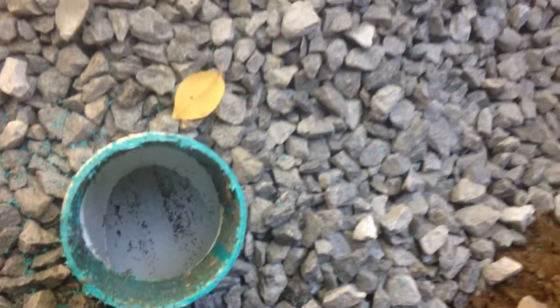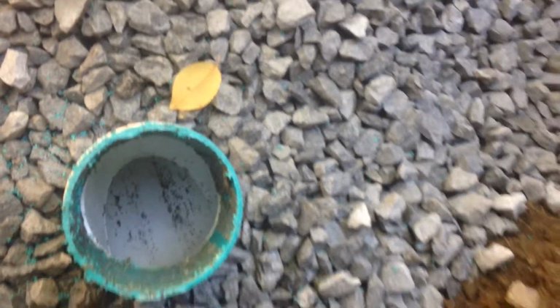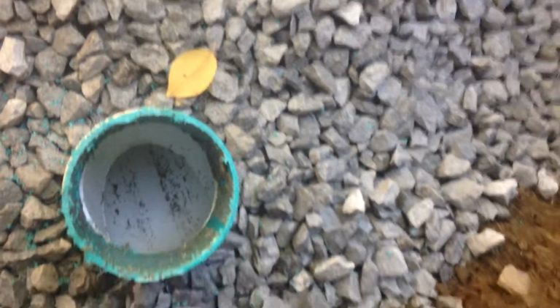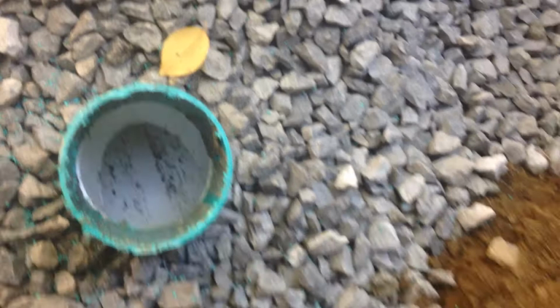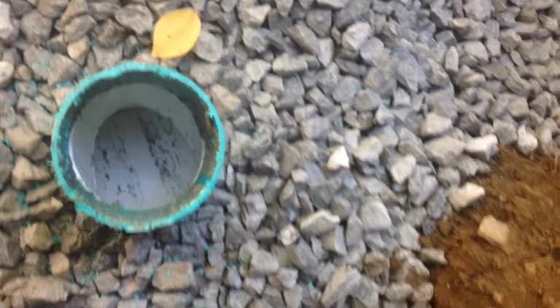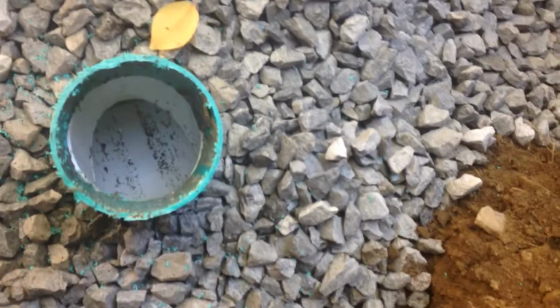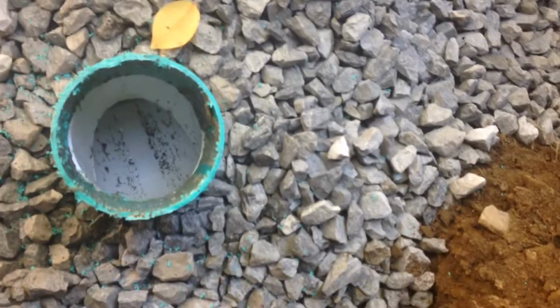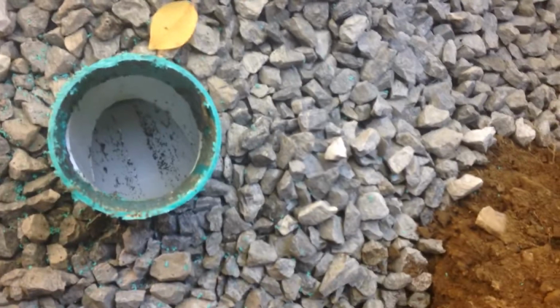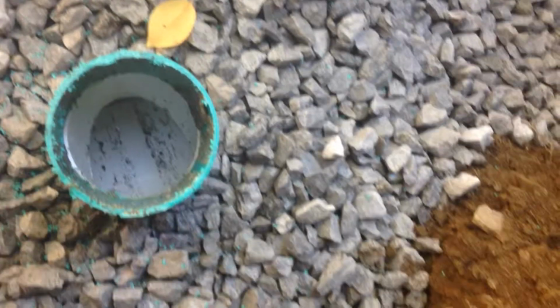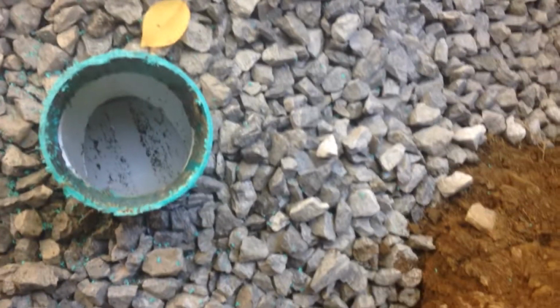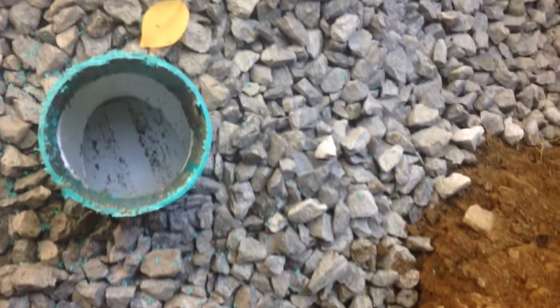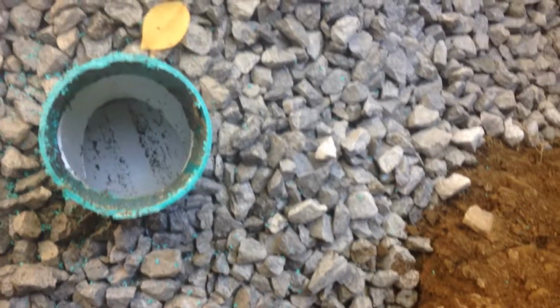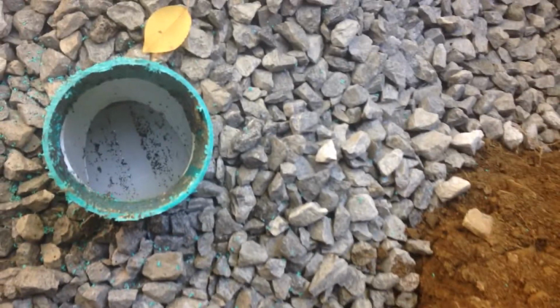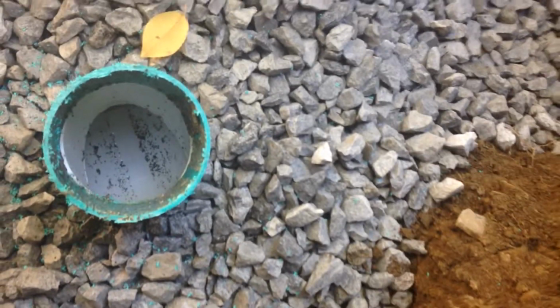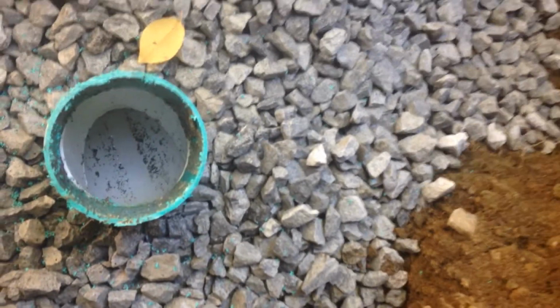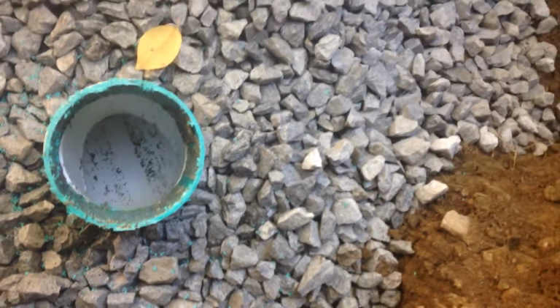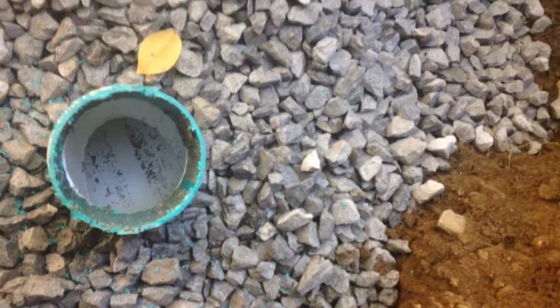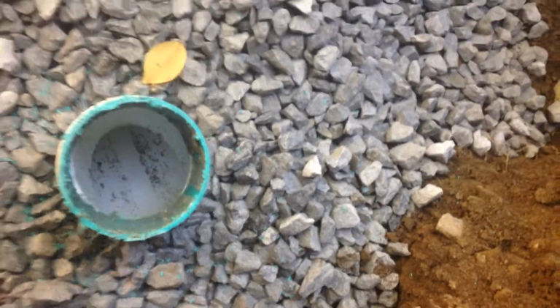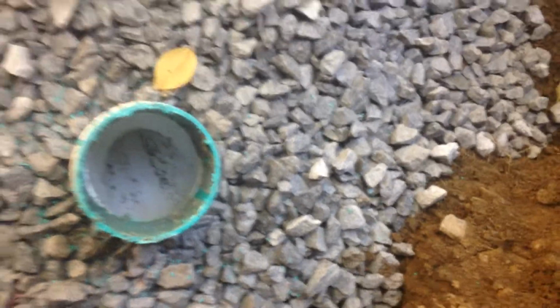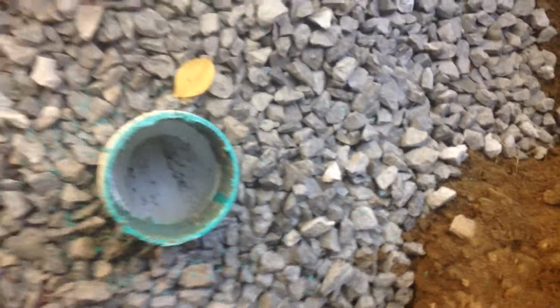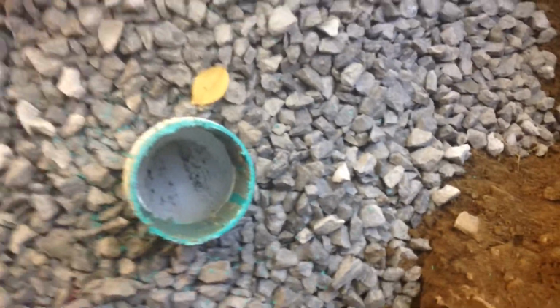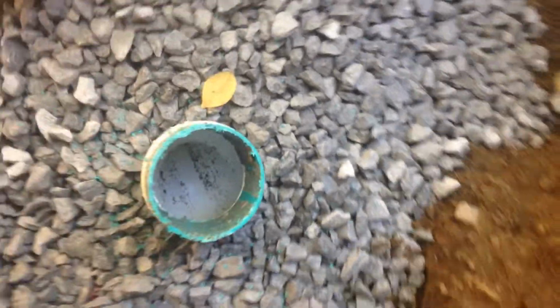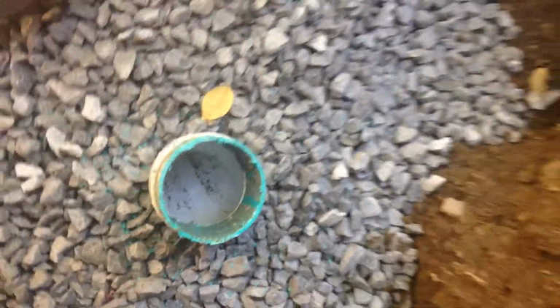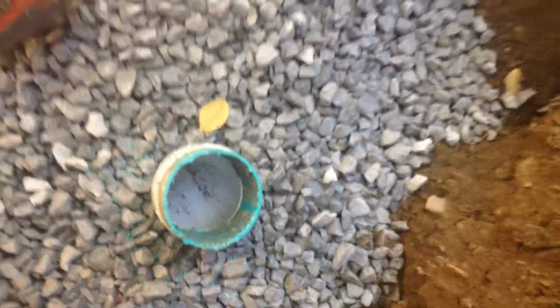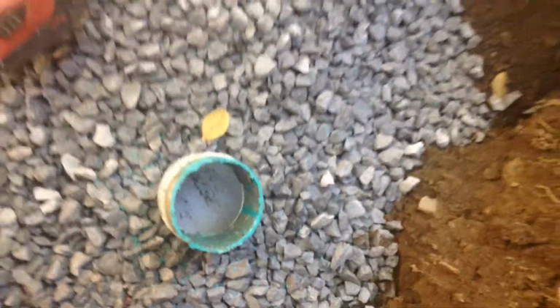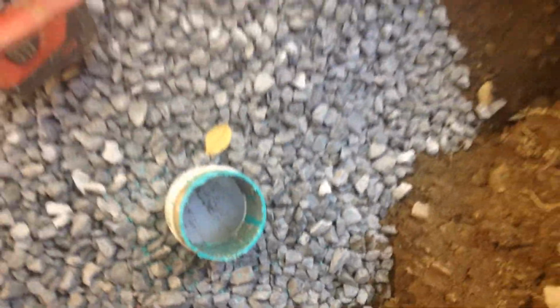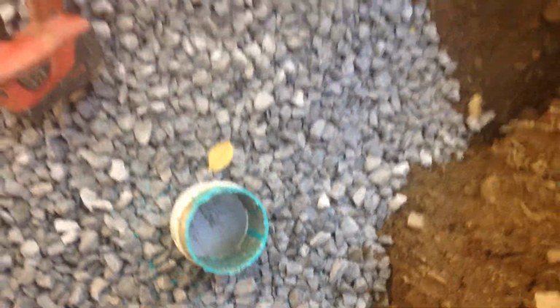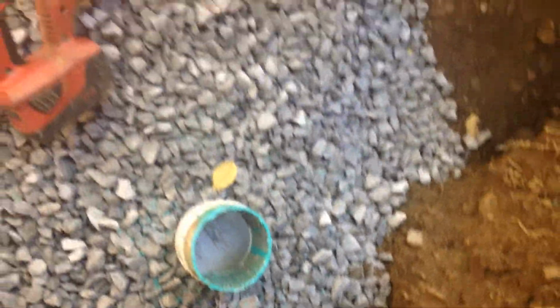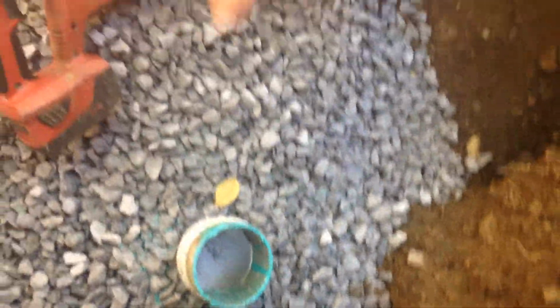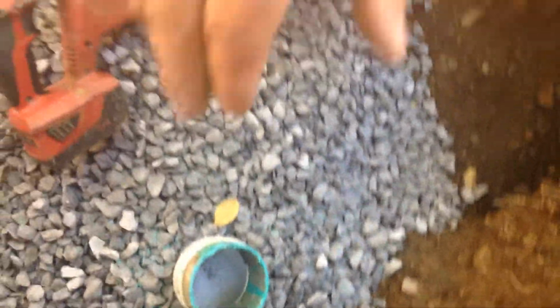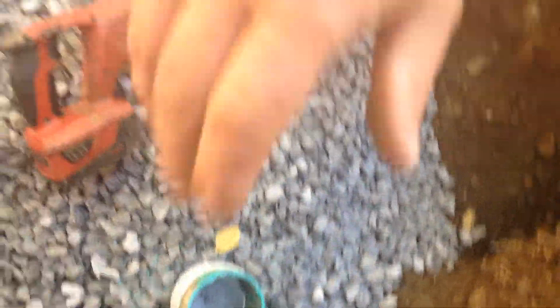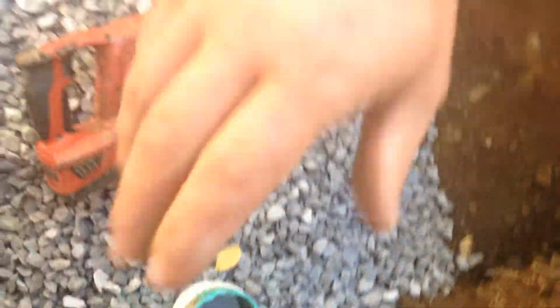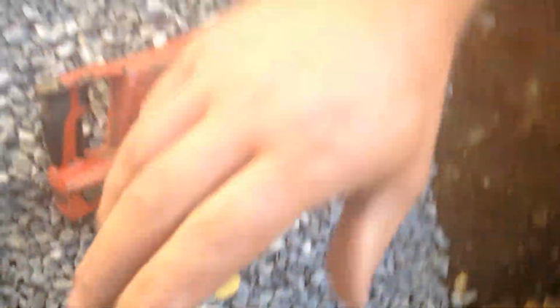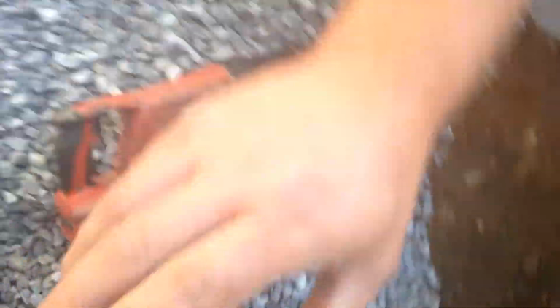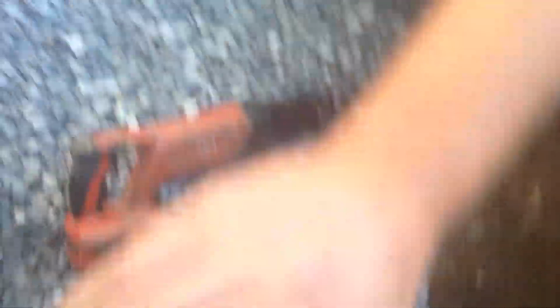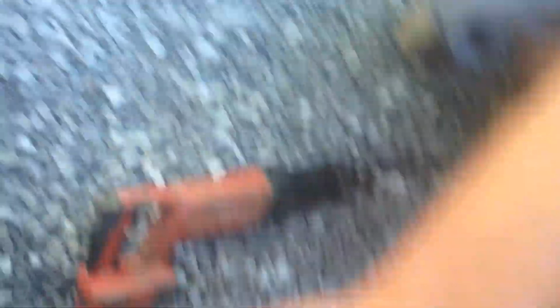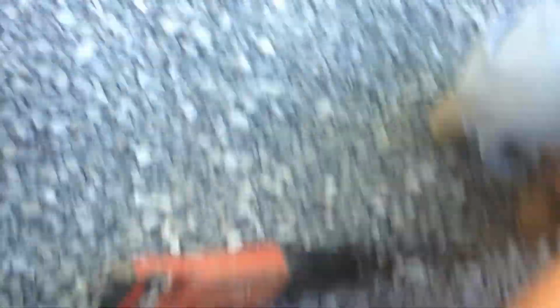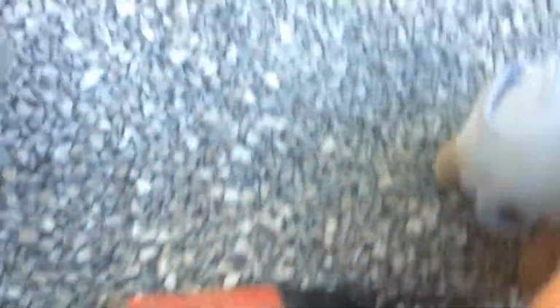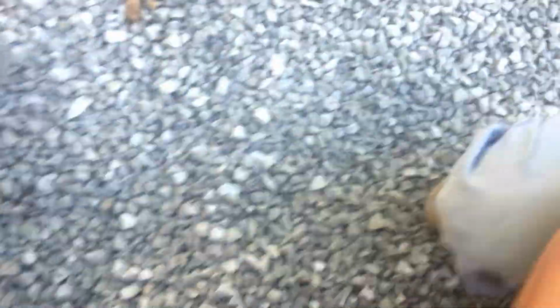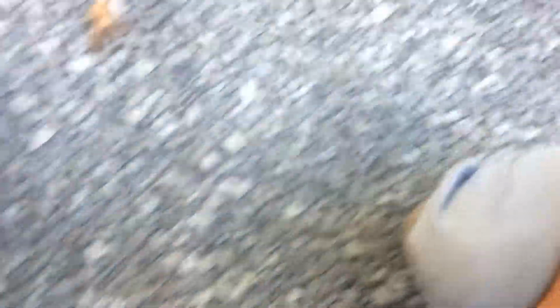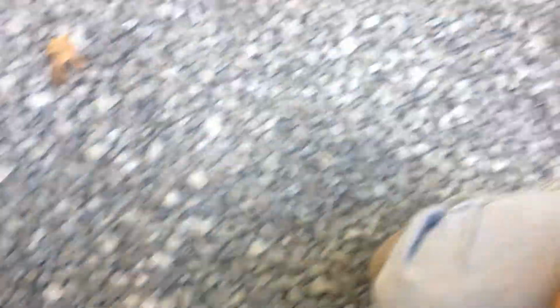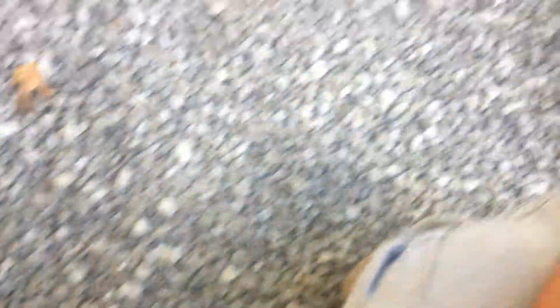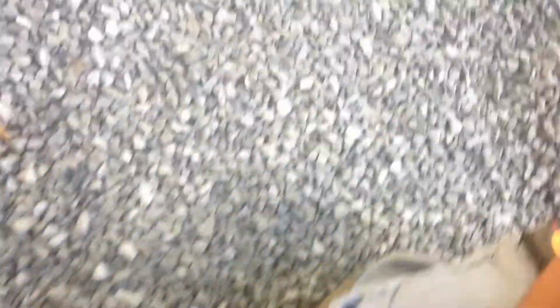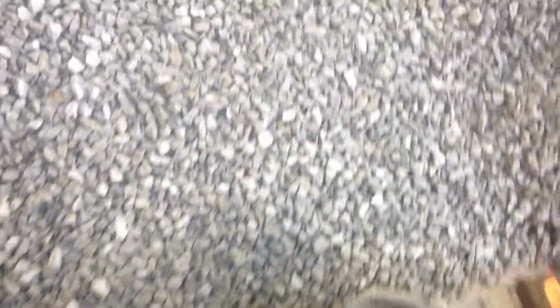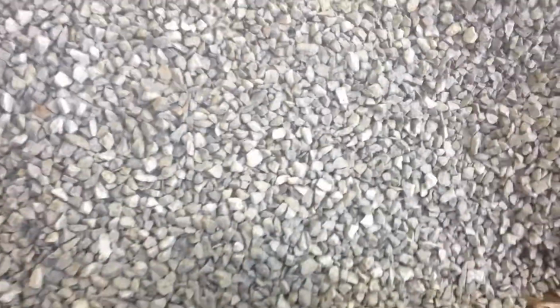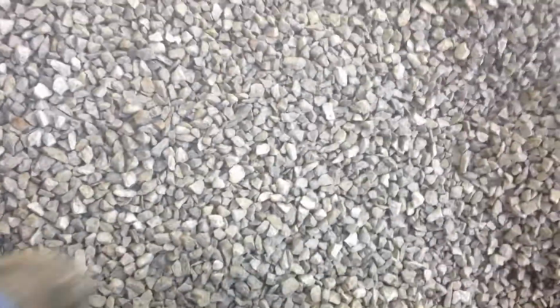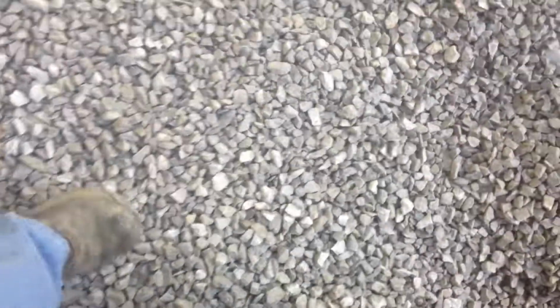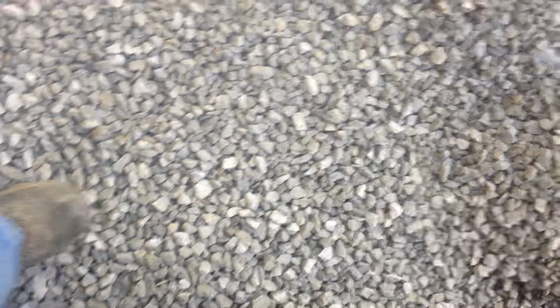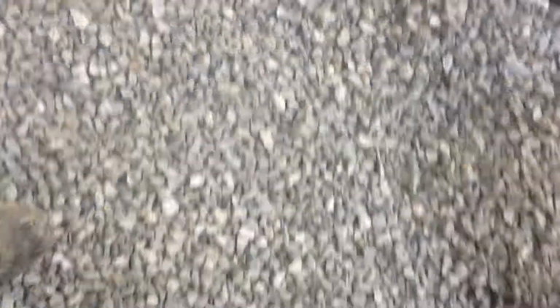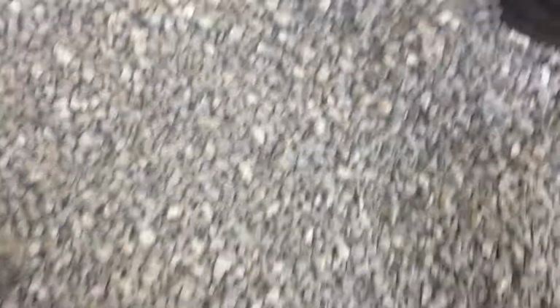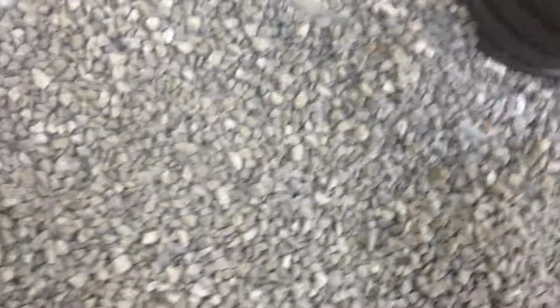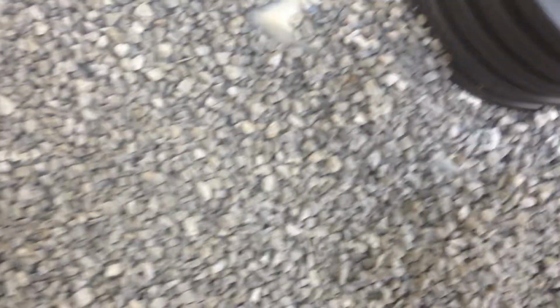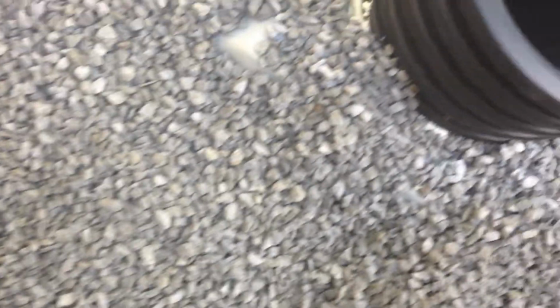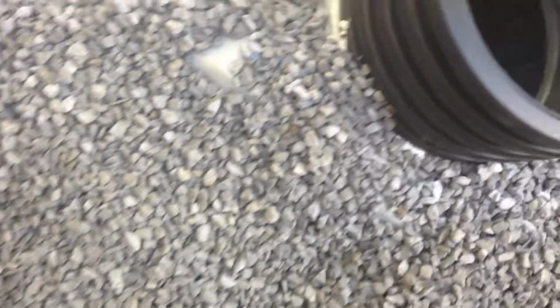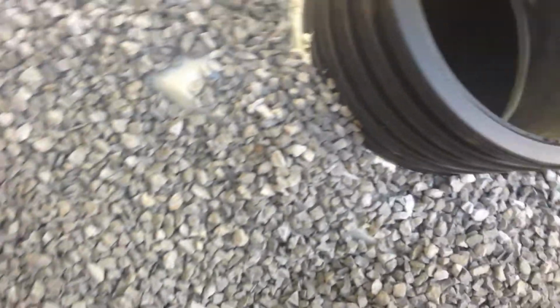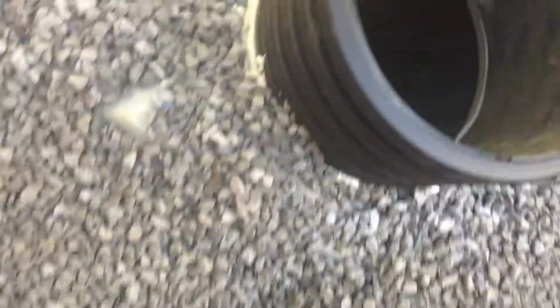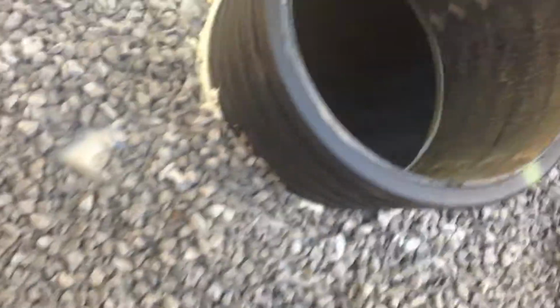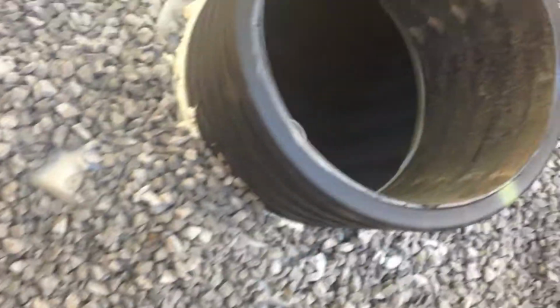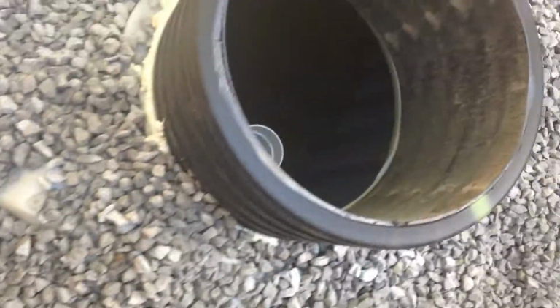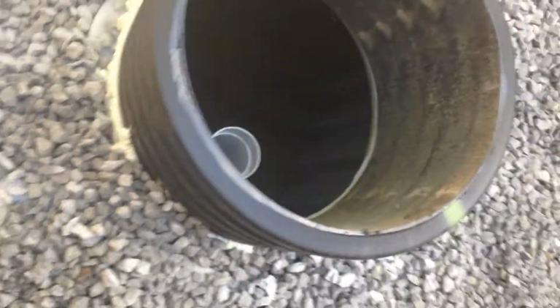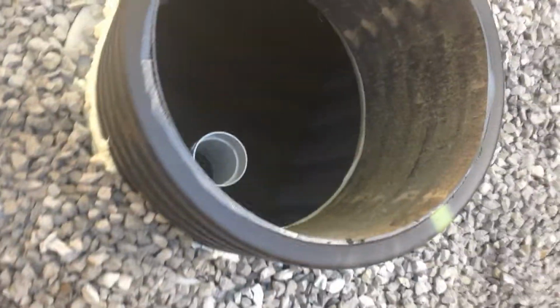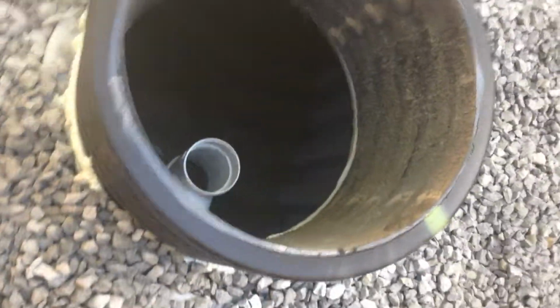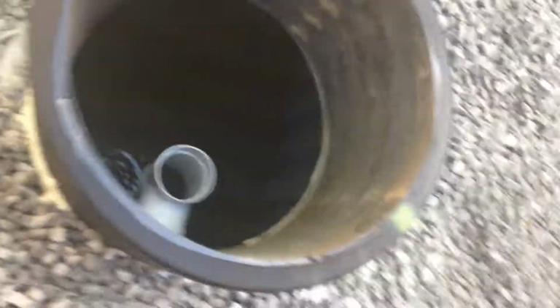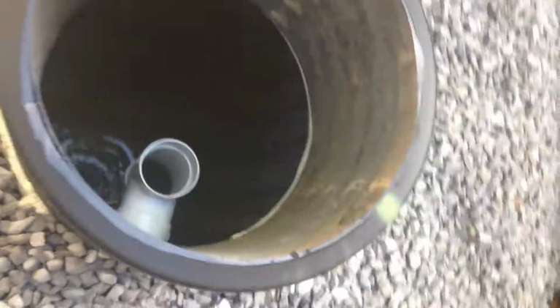That's why I like a clean-out by the house. Now I'll take you over here and I'll show you how severe the leak is.